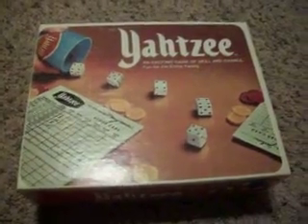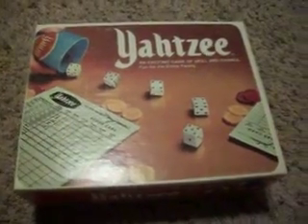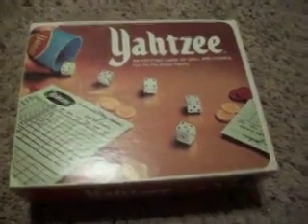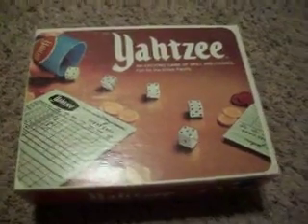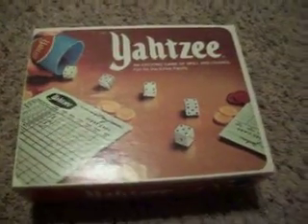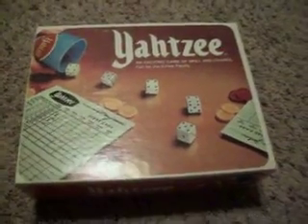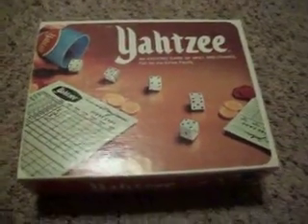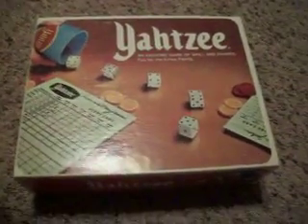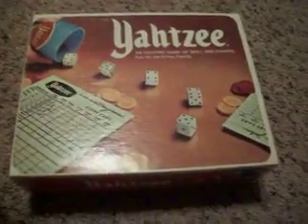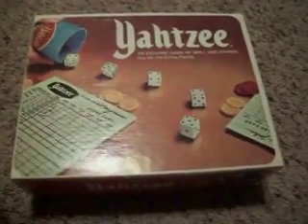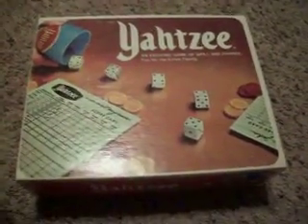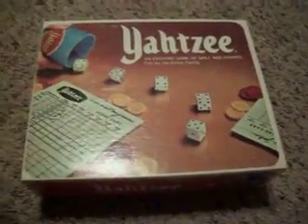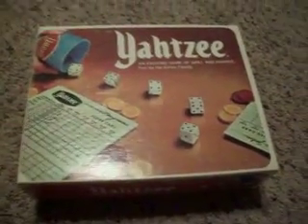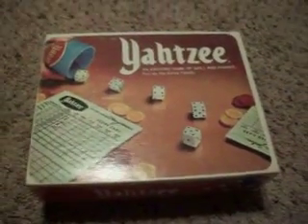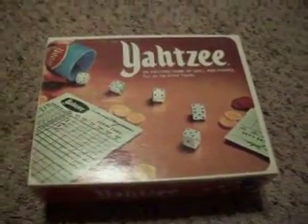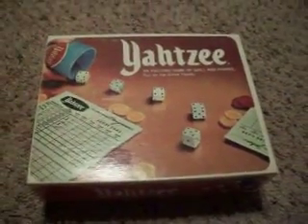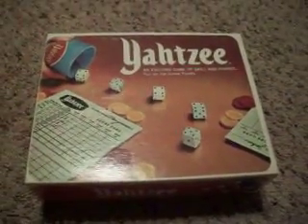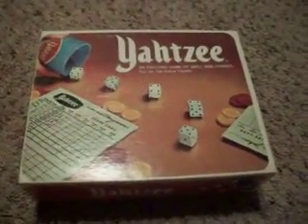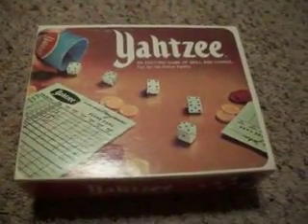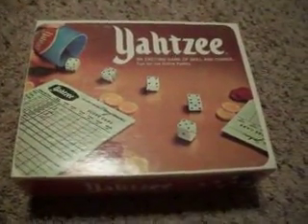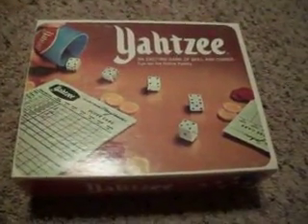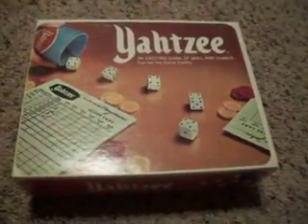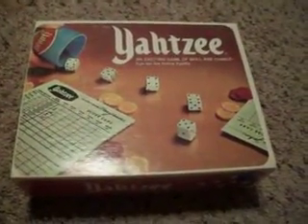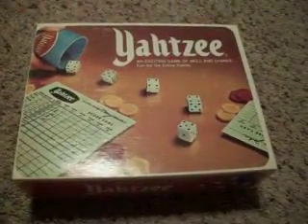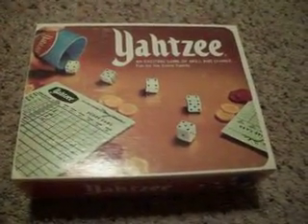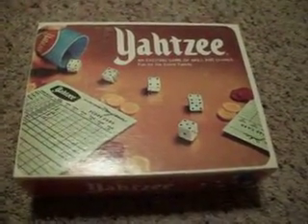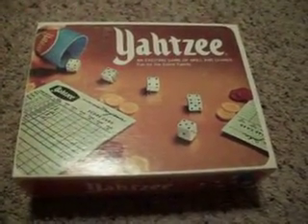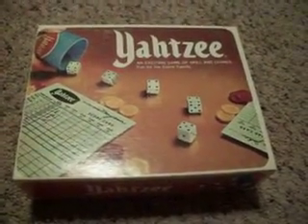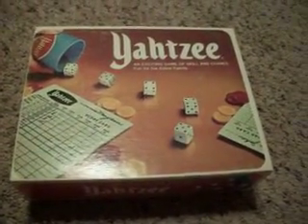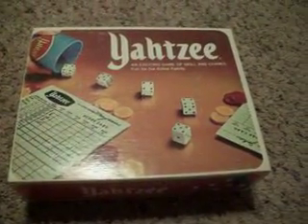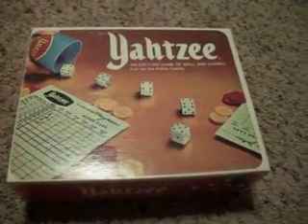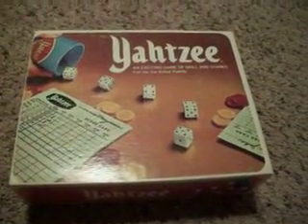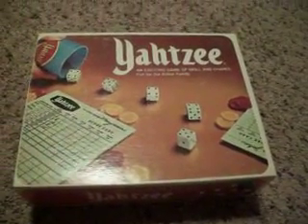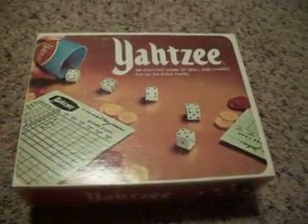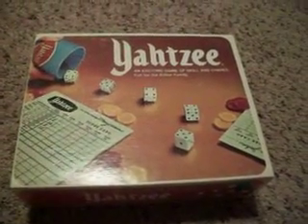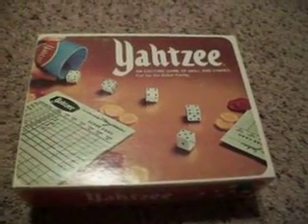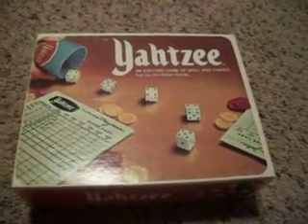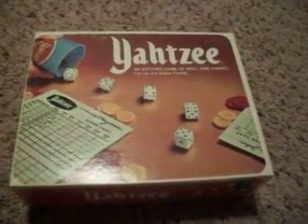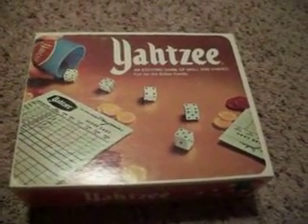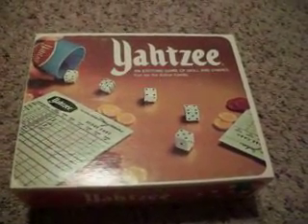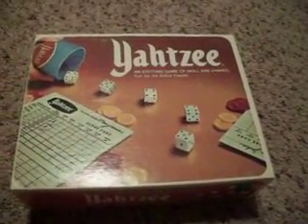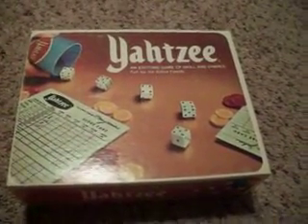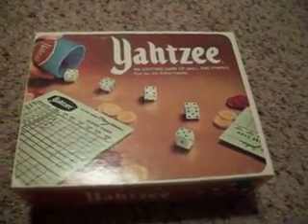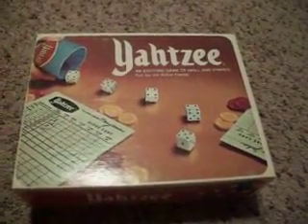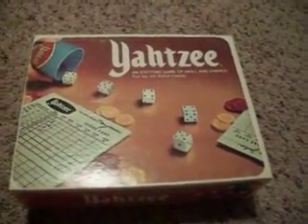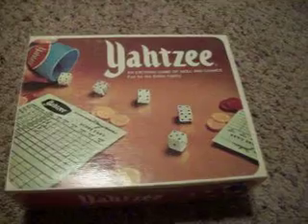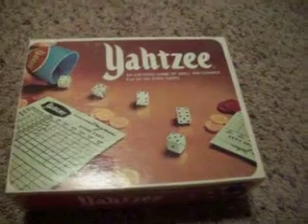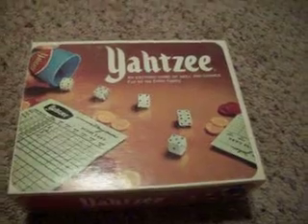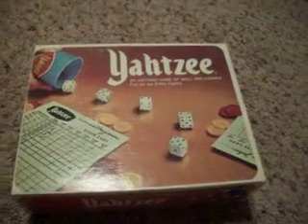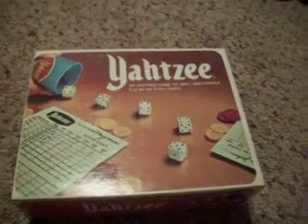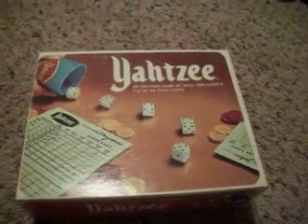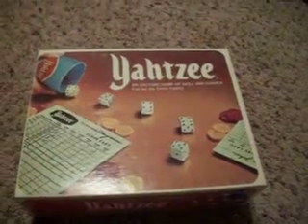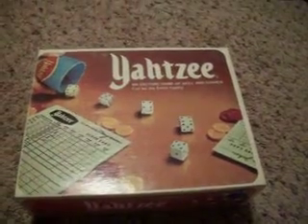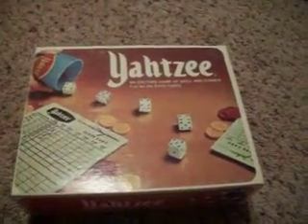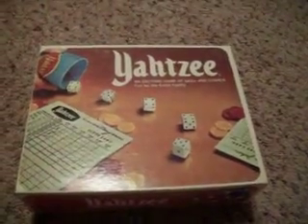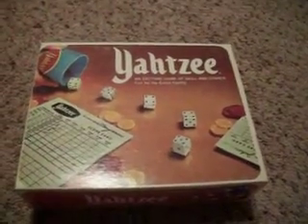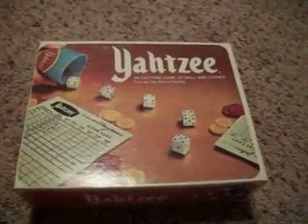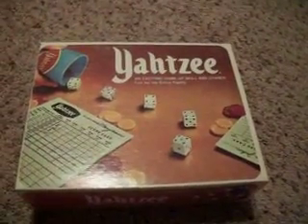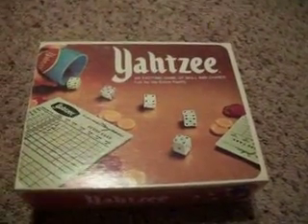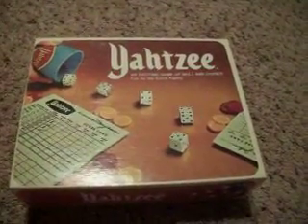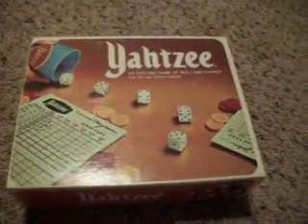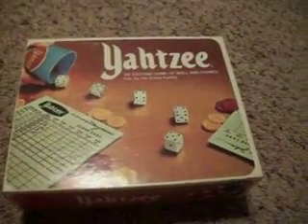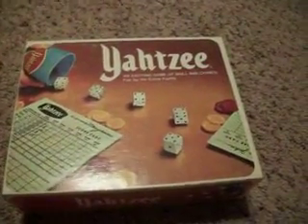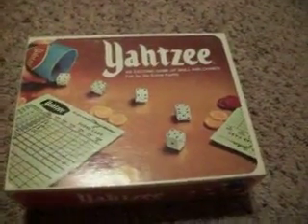What's up guys? This is a 1978 Yahtzee game. It's never been used, never been played.